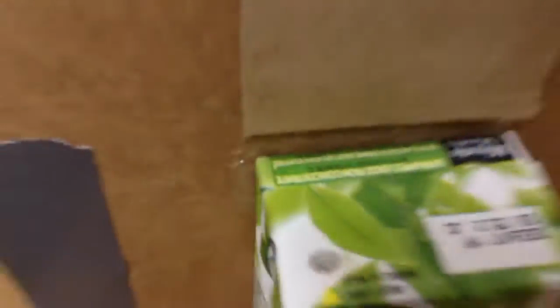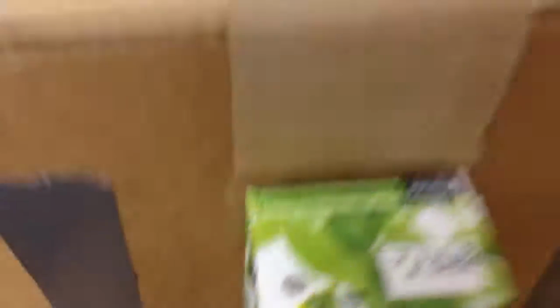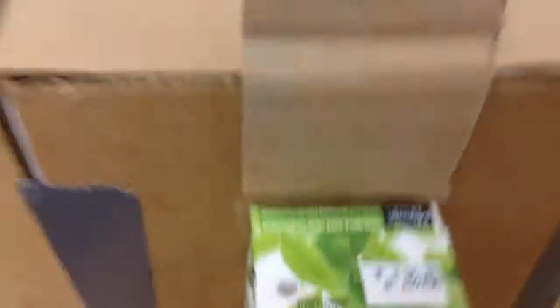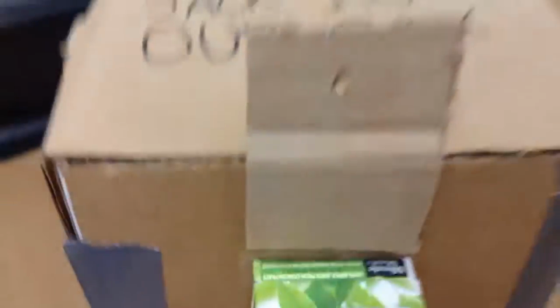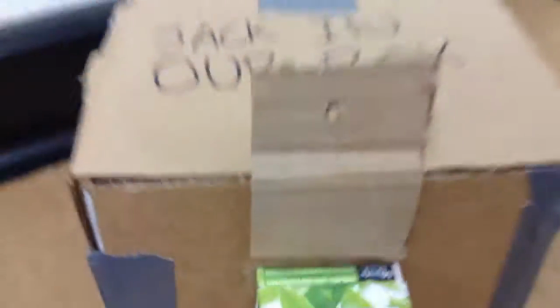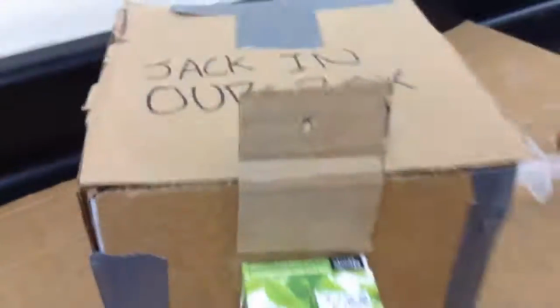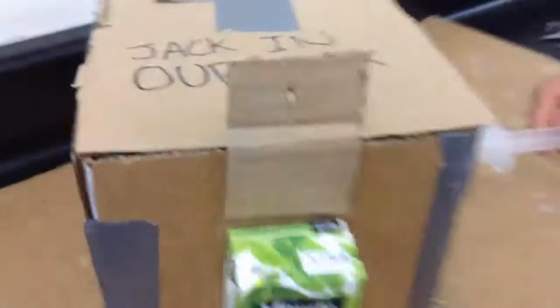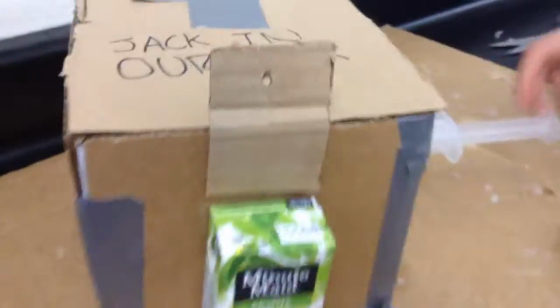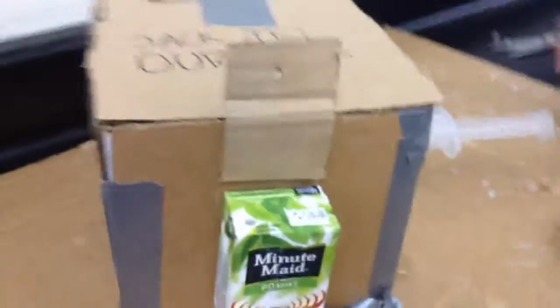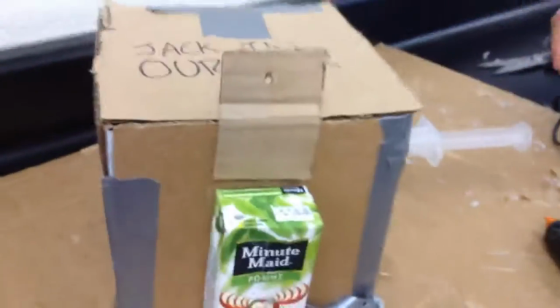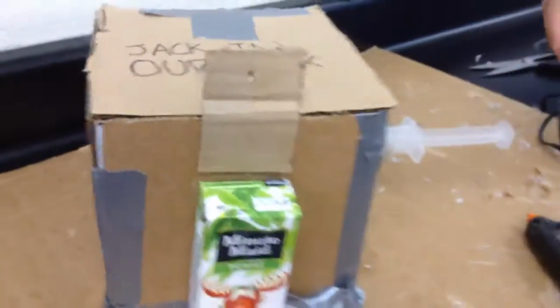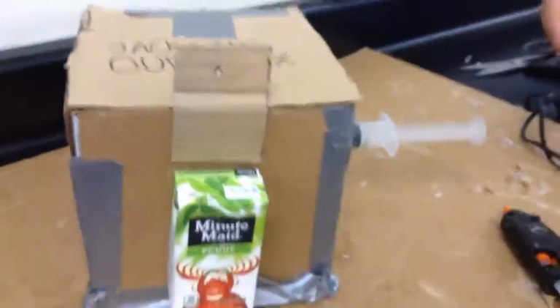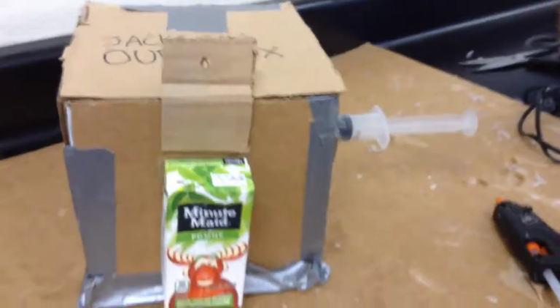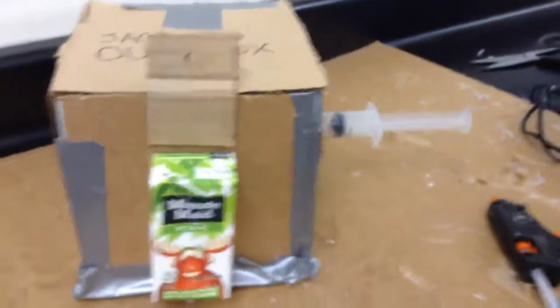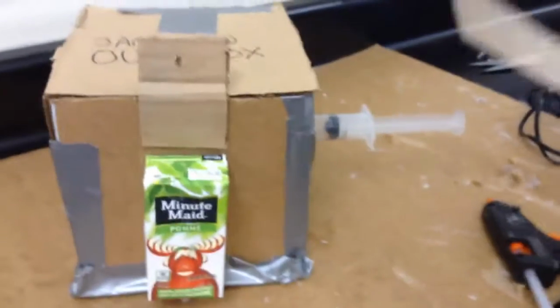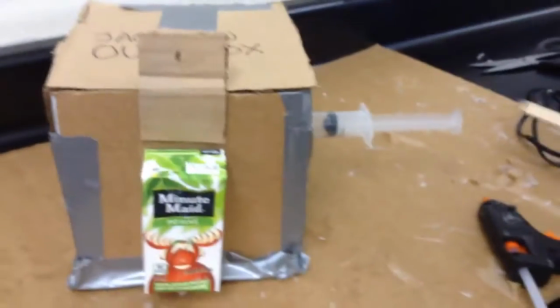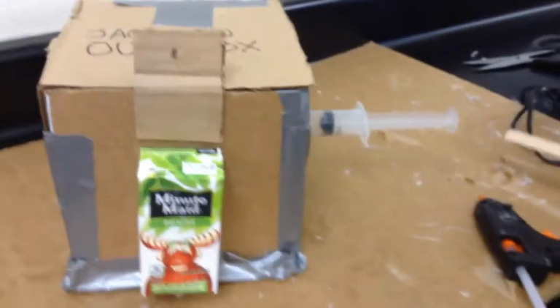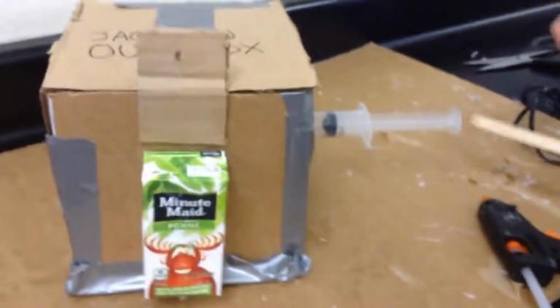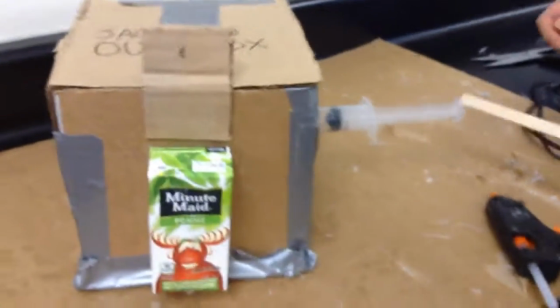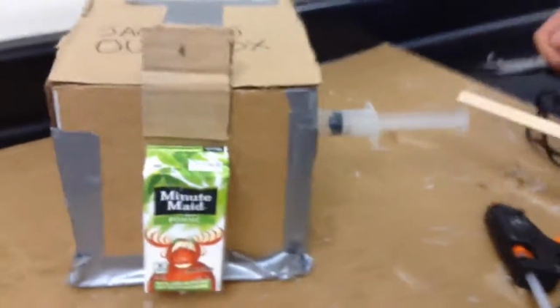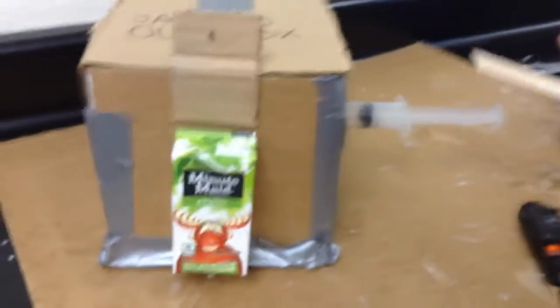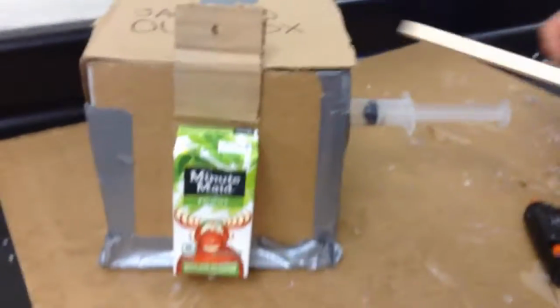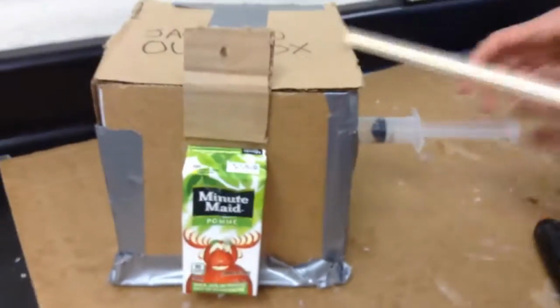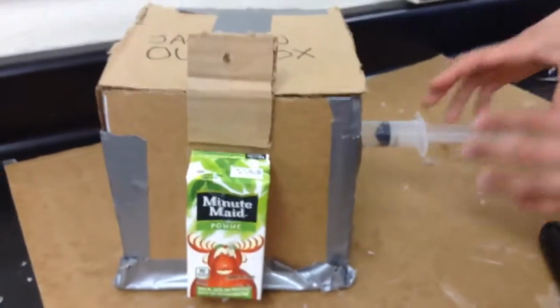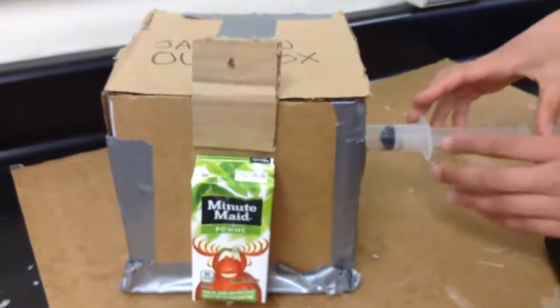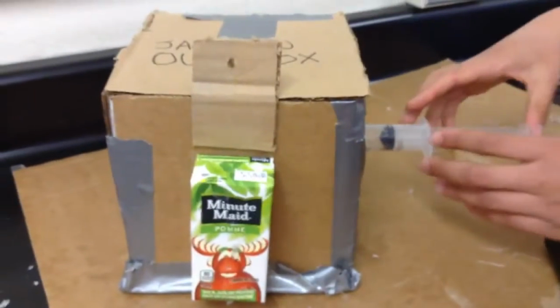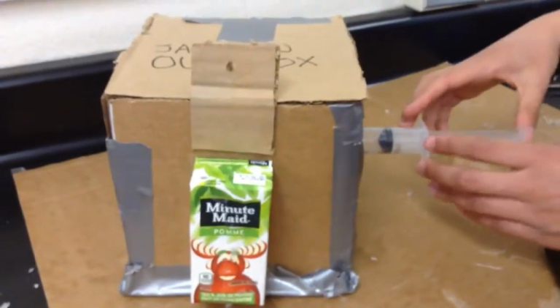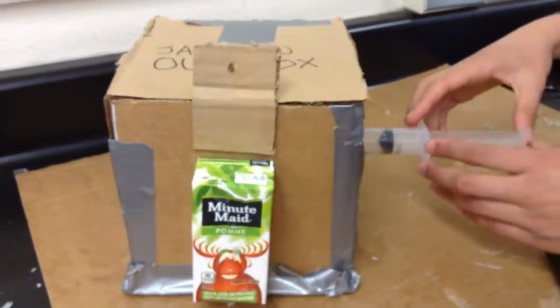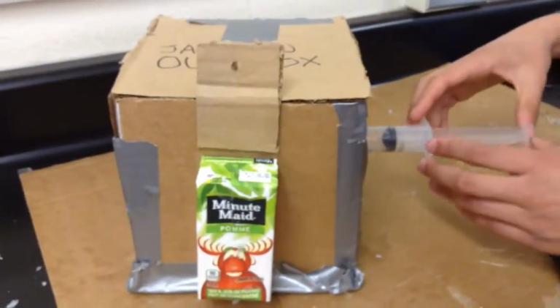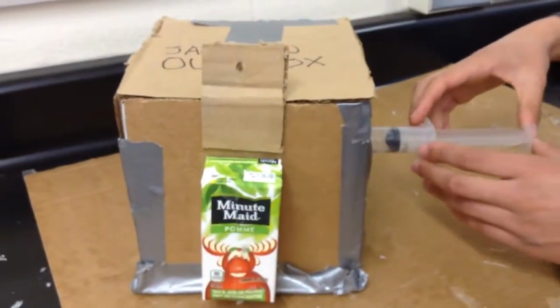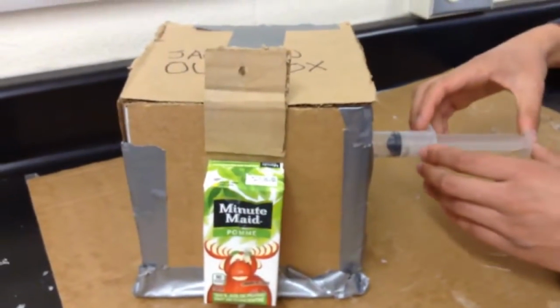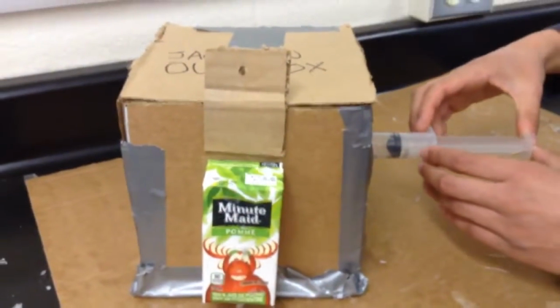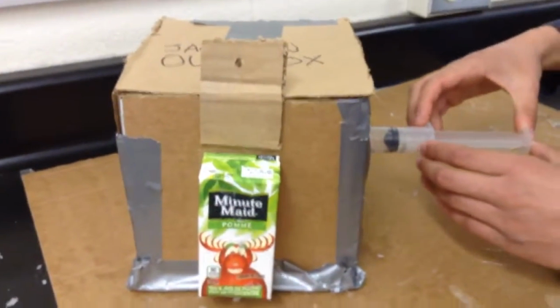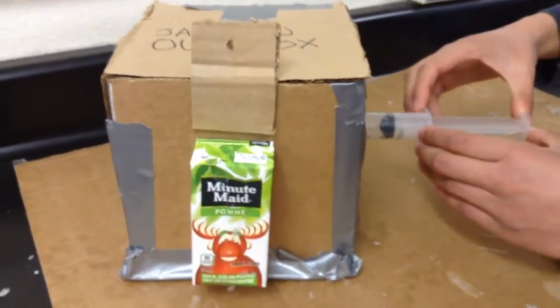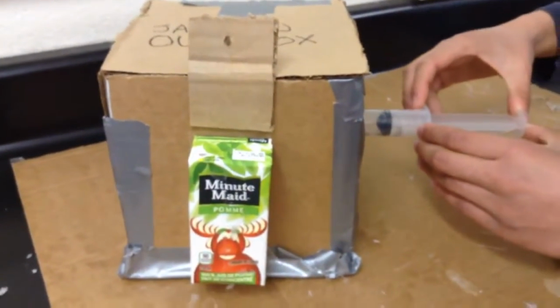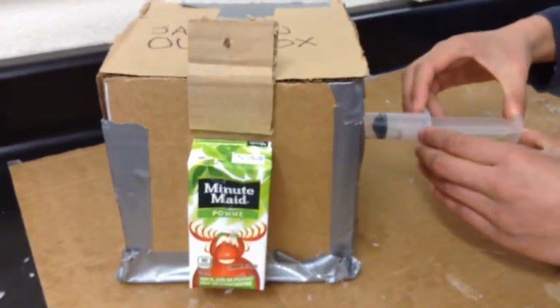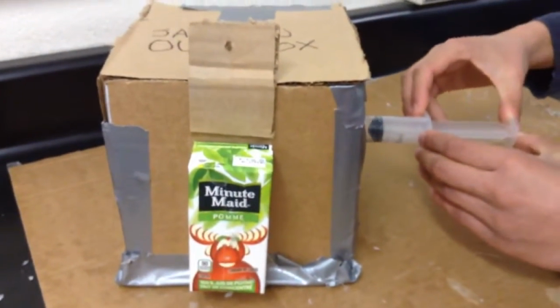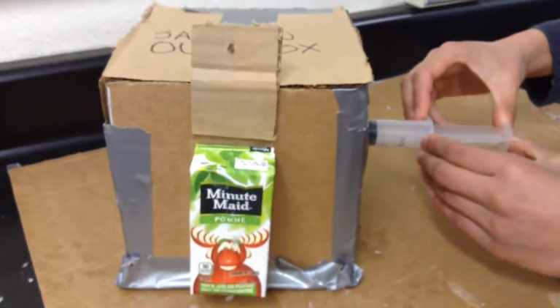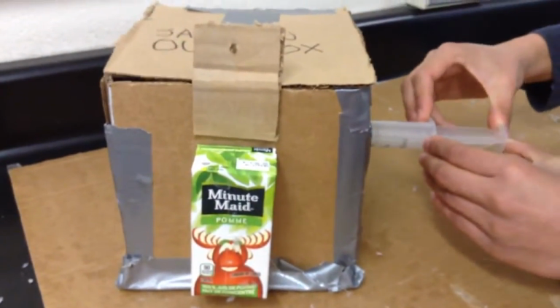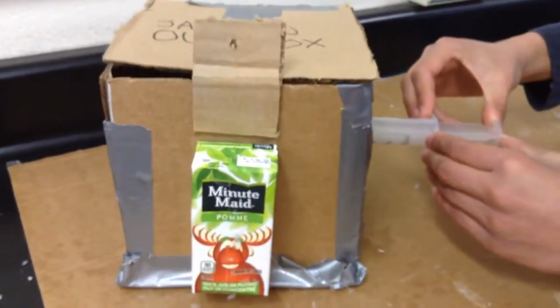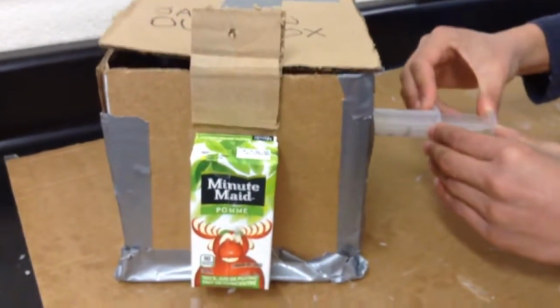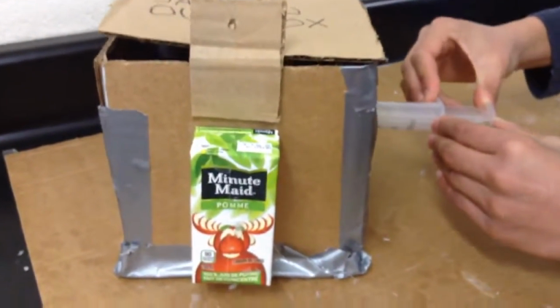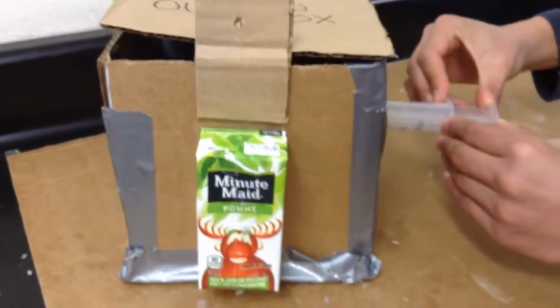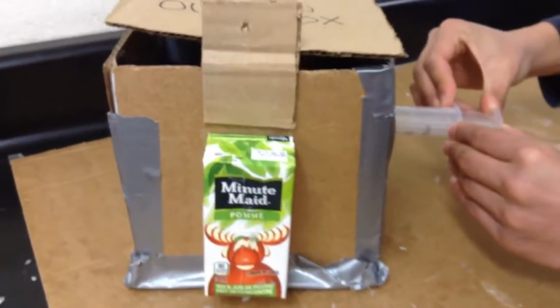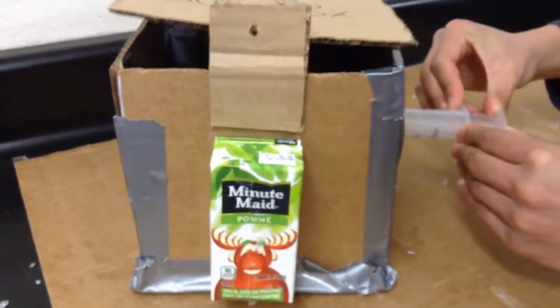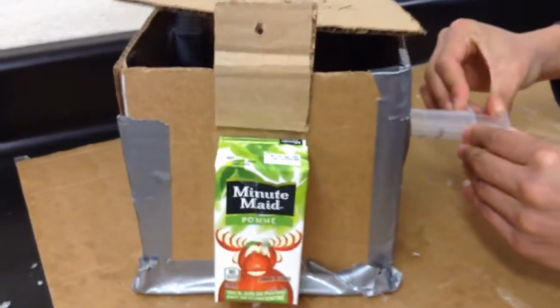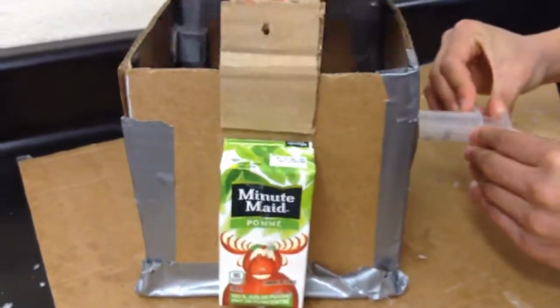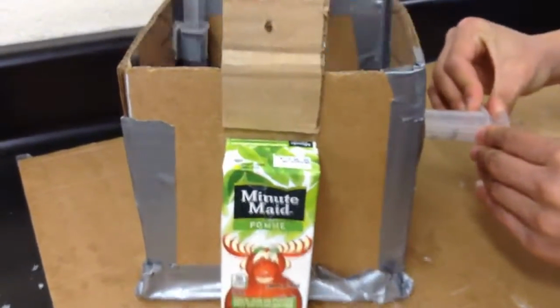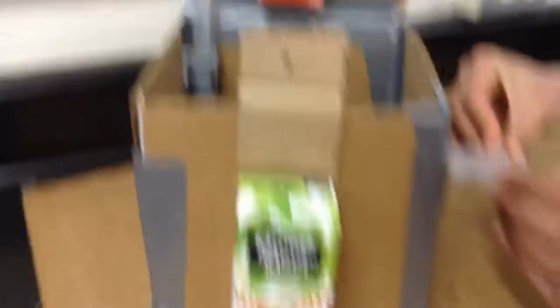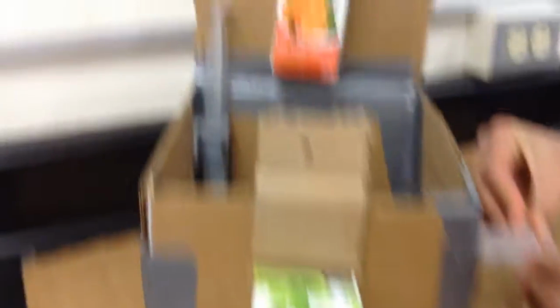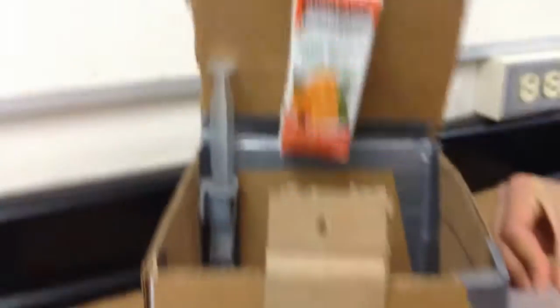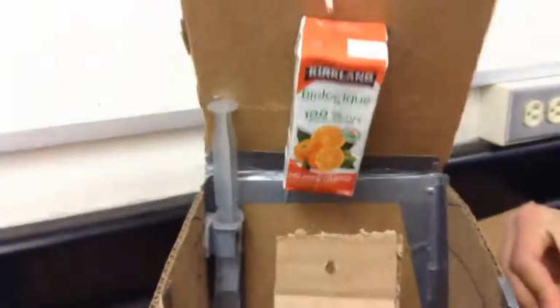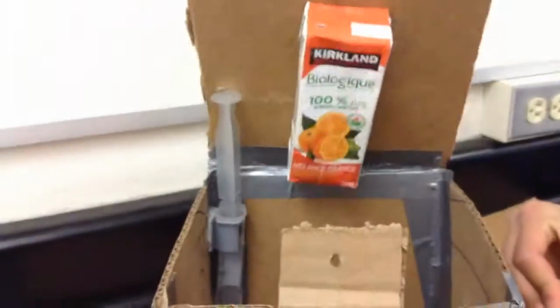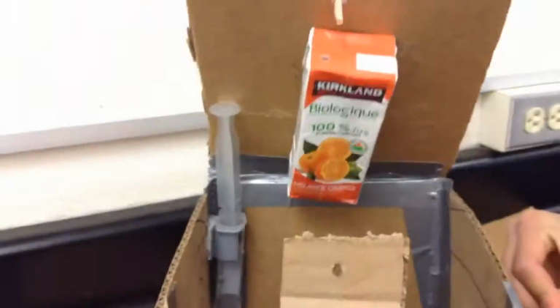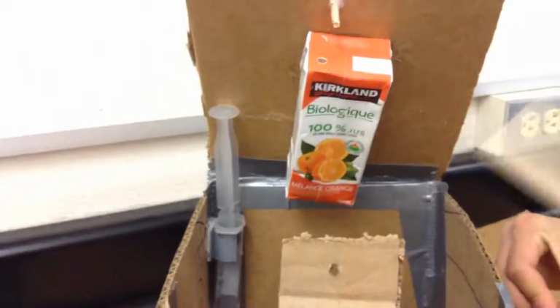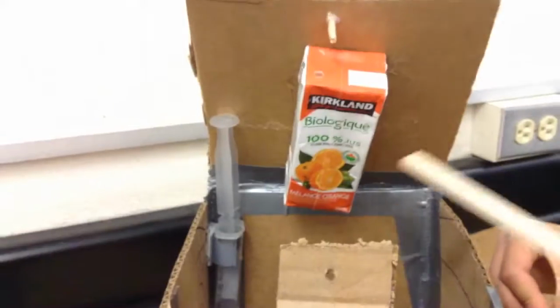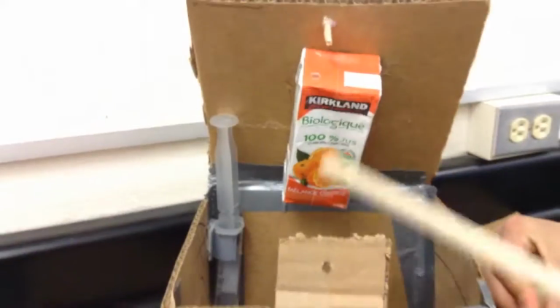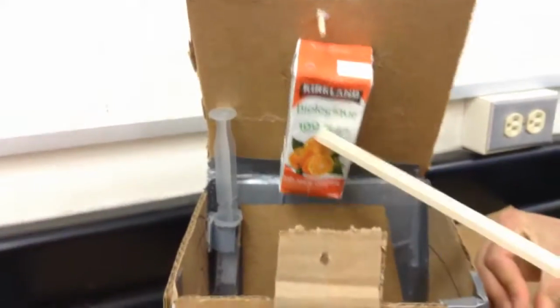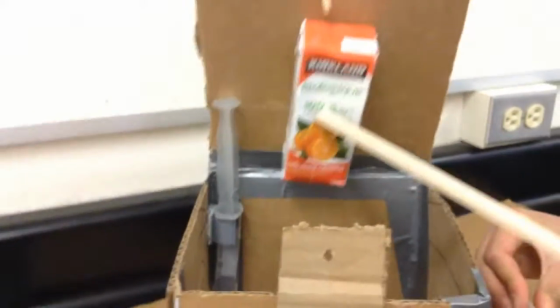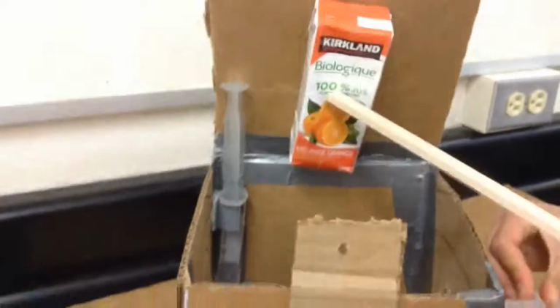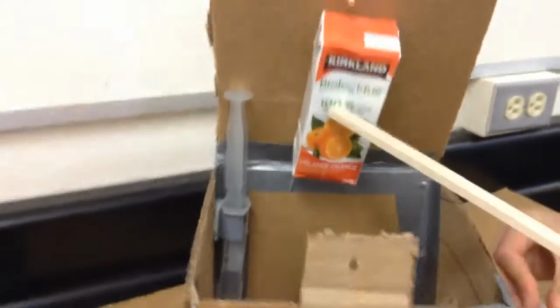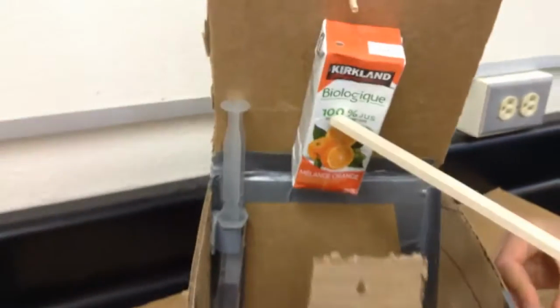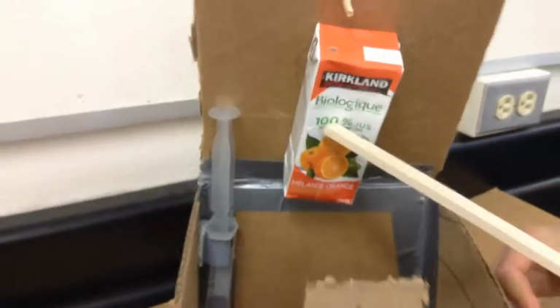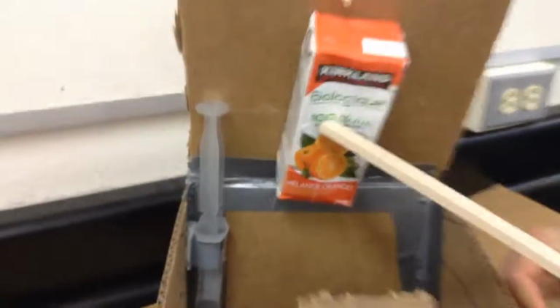Ethan. Yes. Push the syringe so the box opens. Bam! And it opens, we get juice.